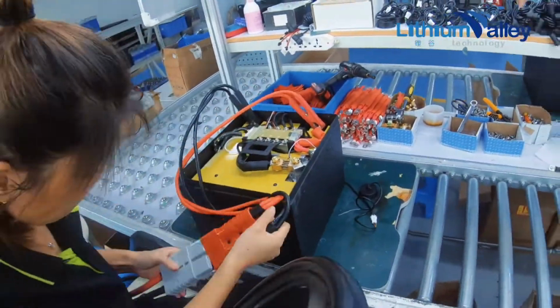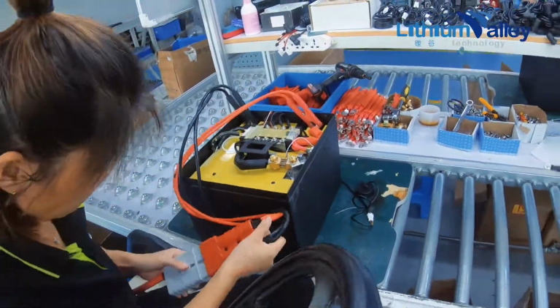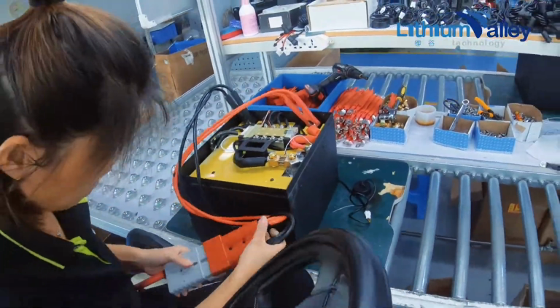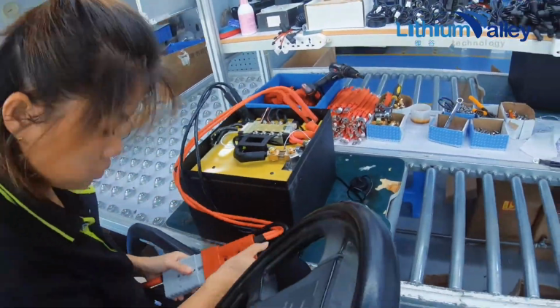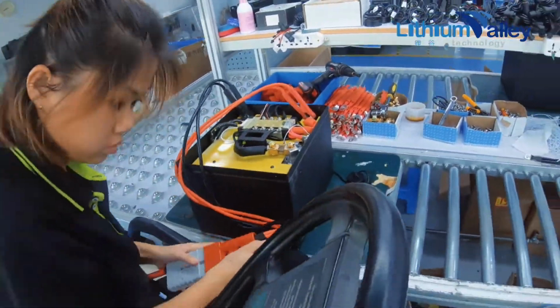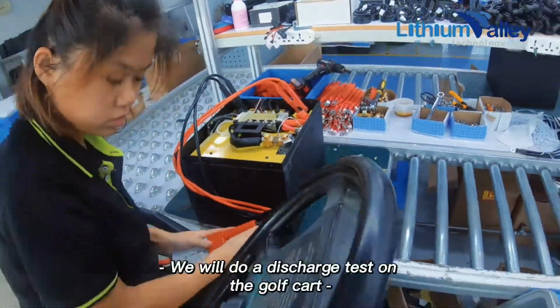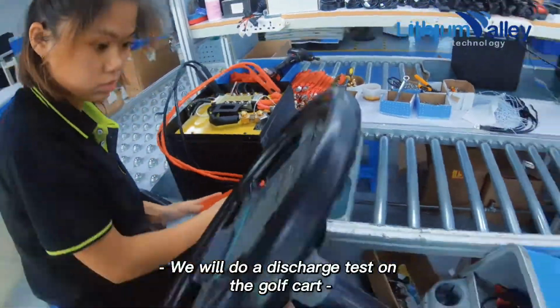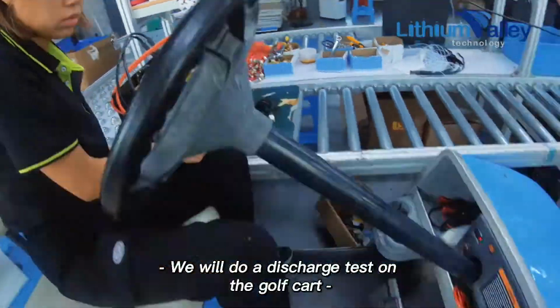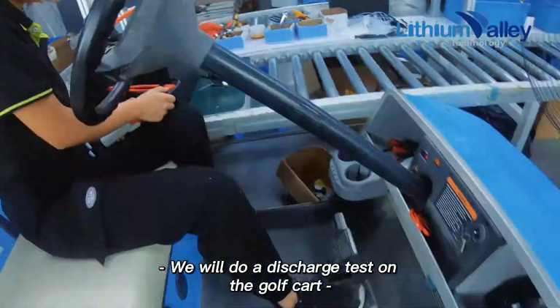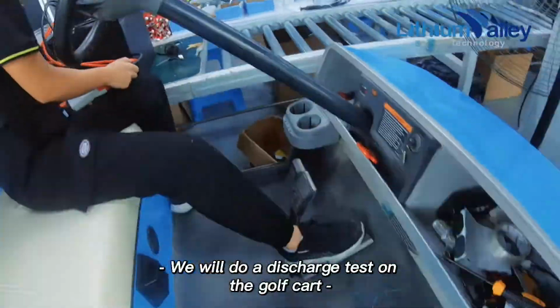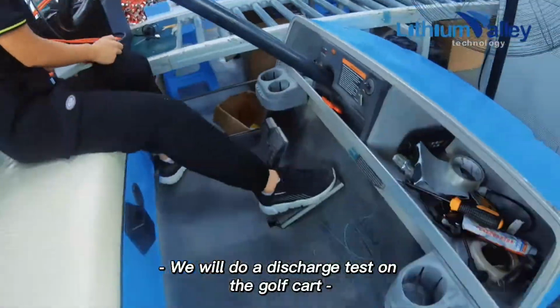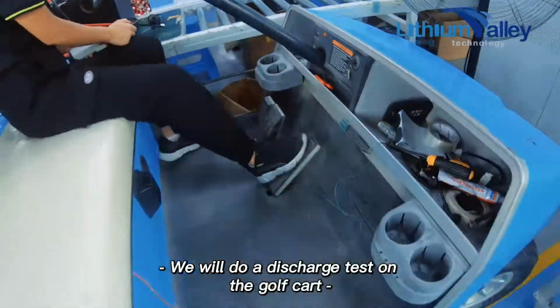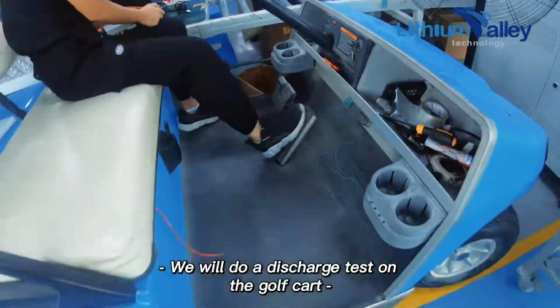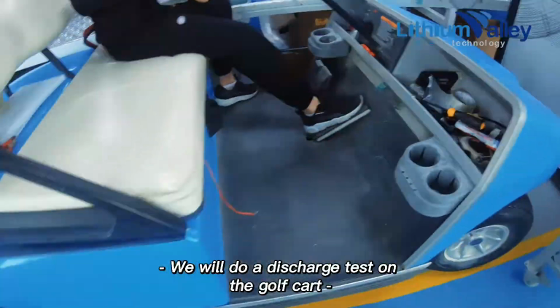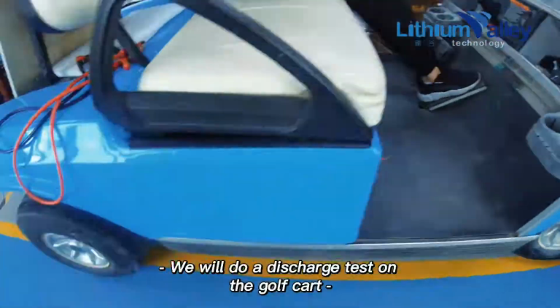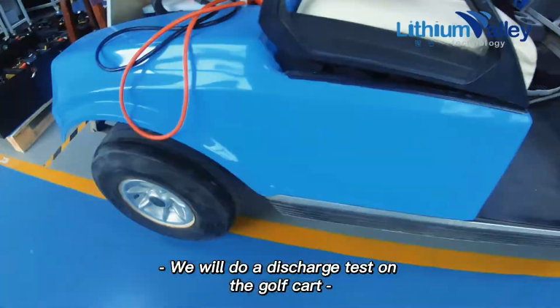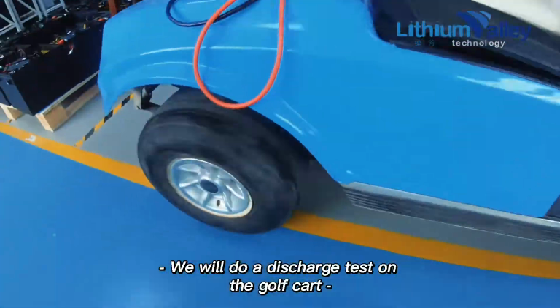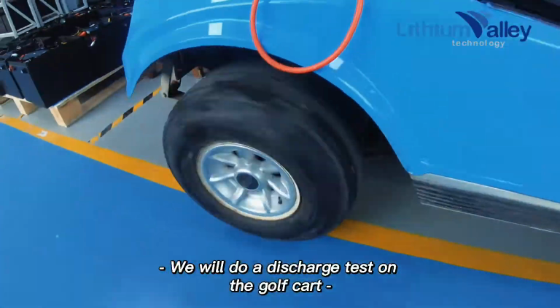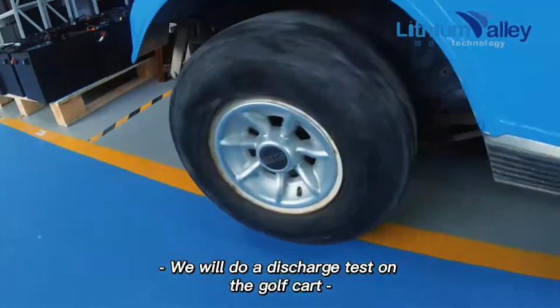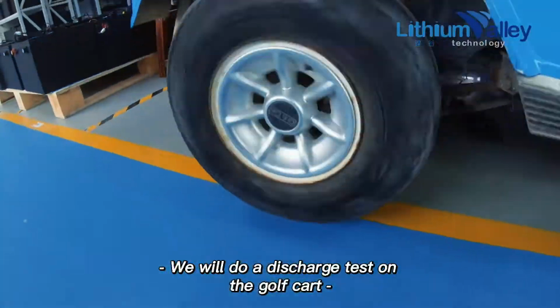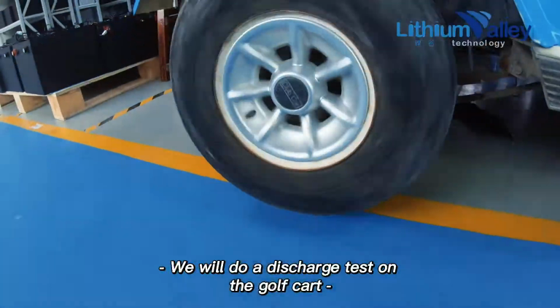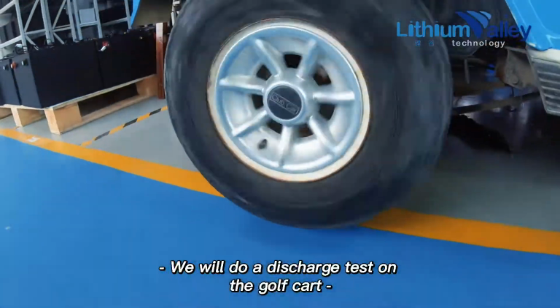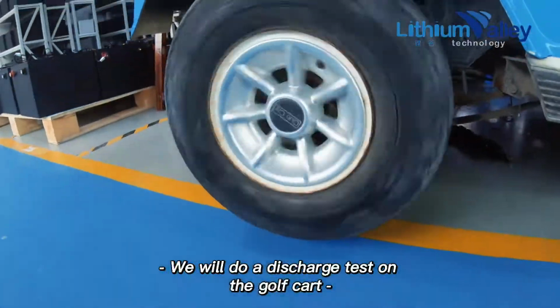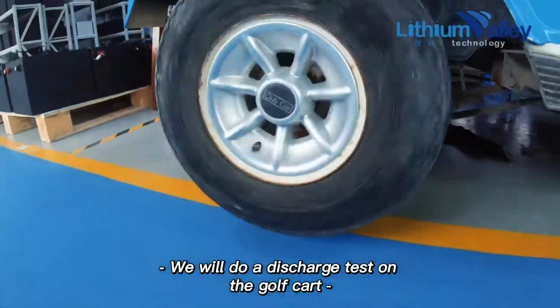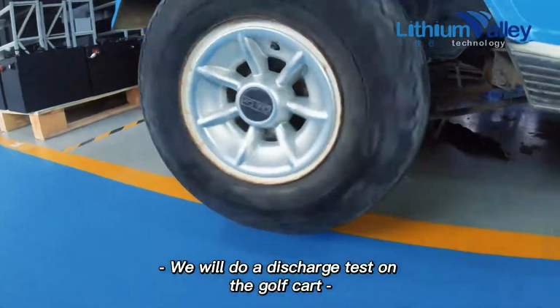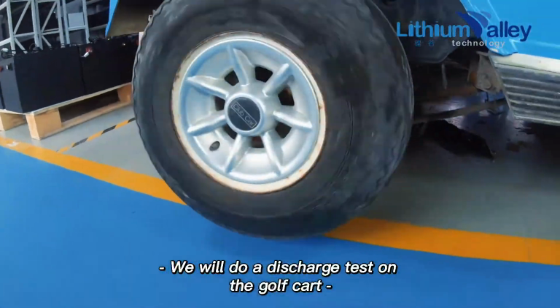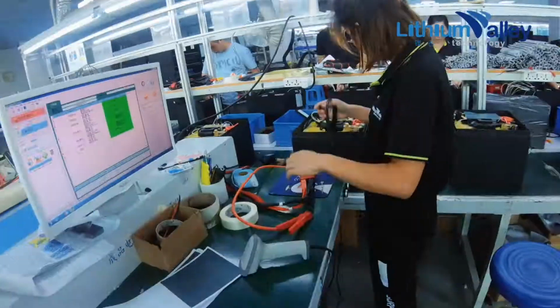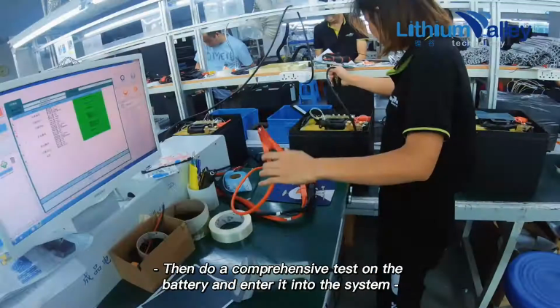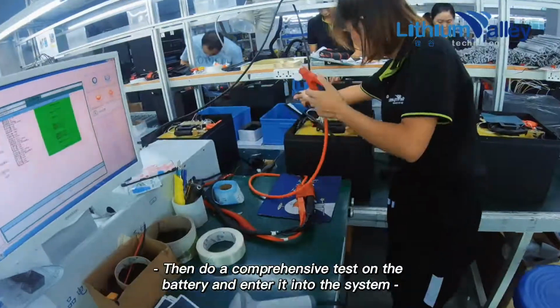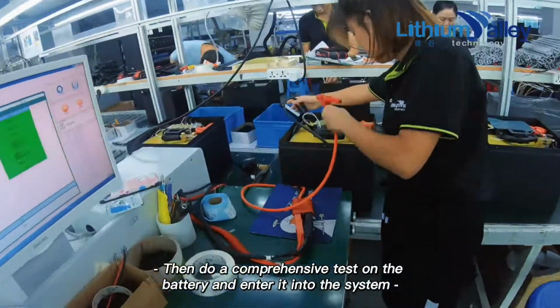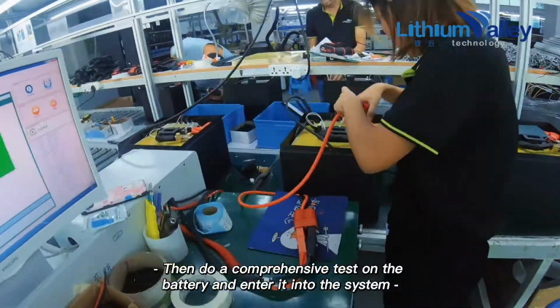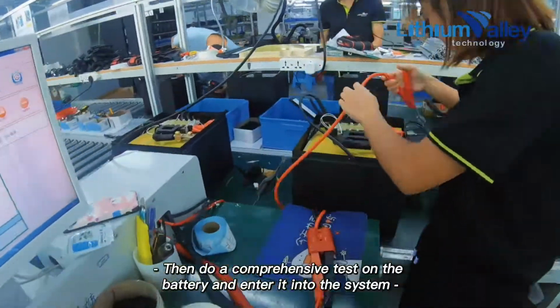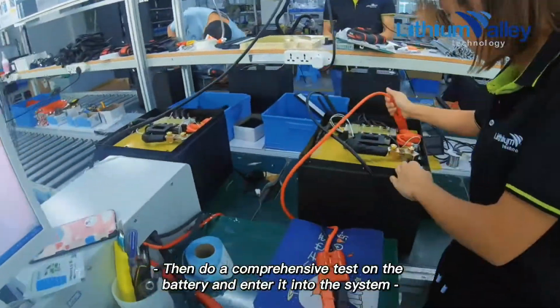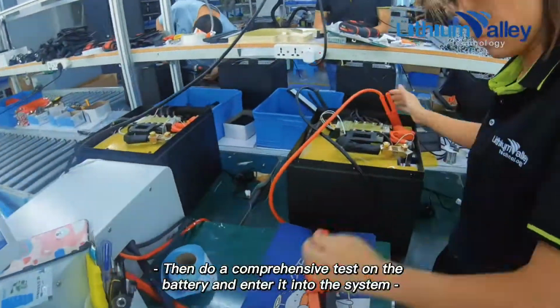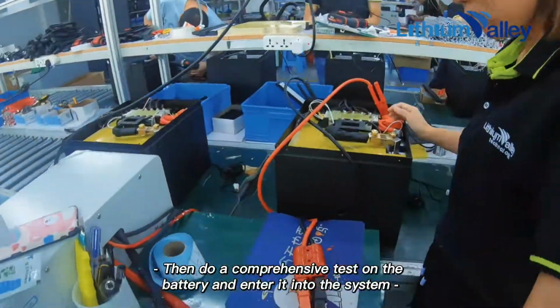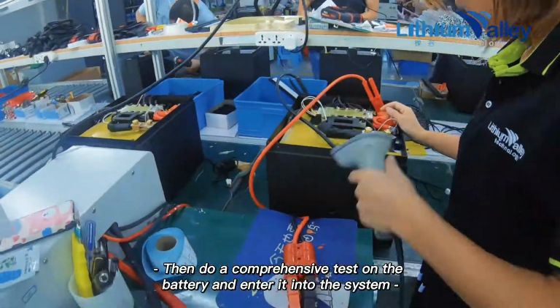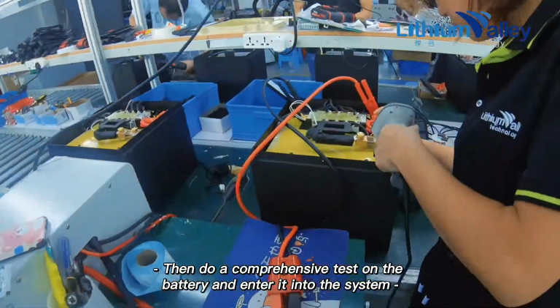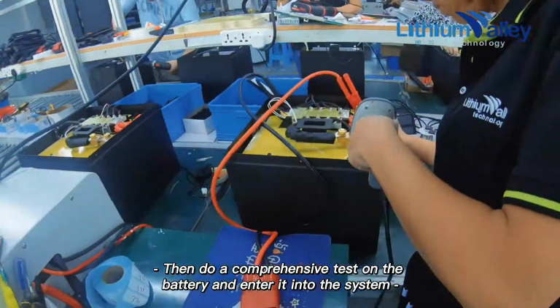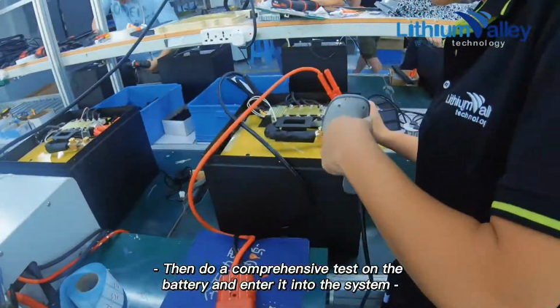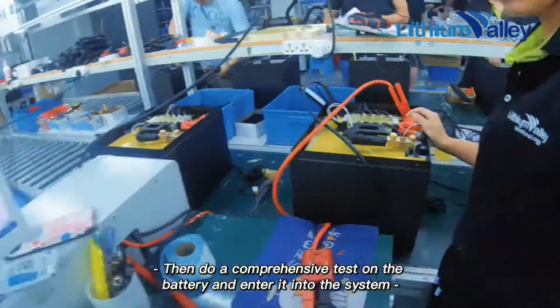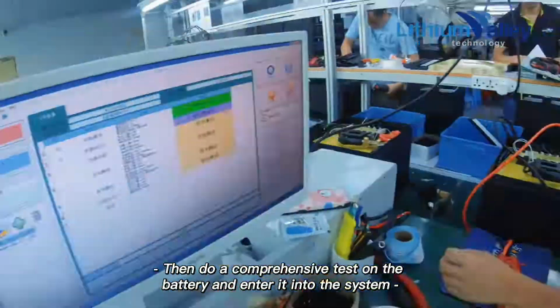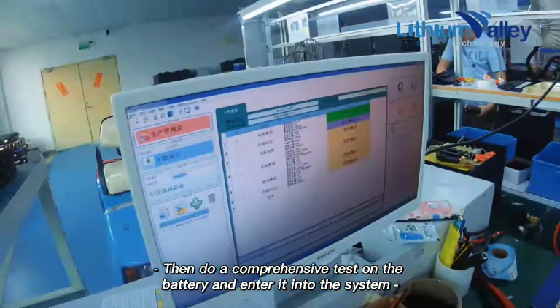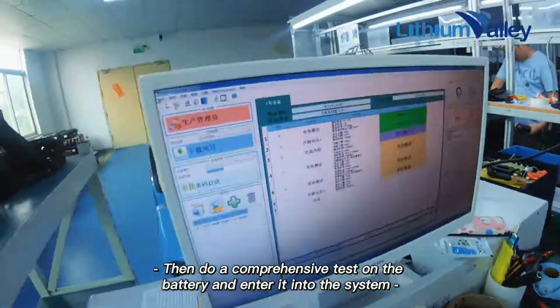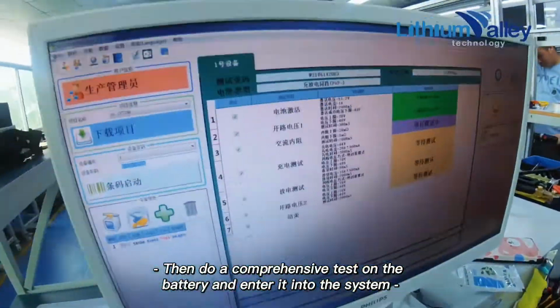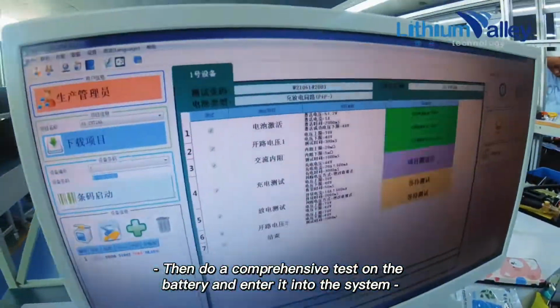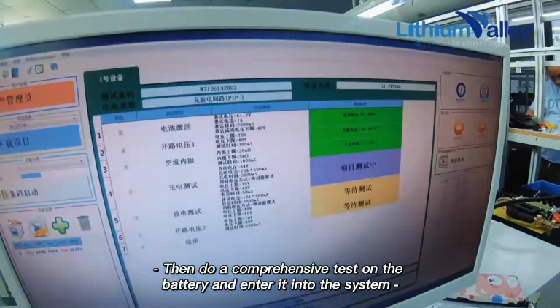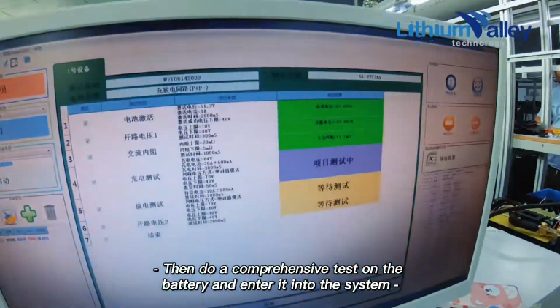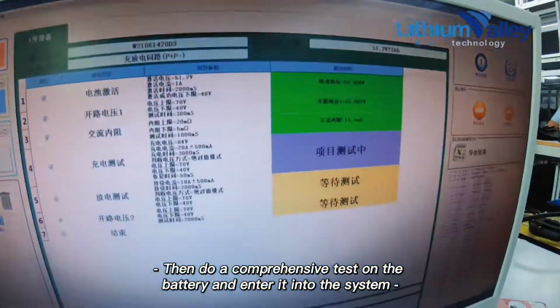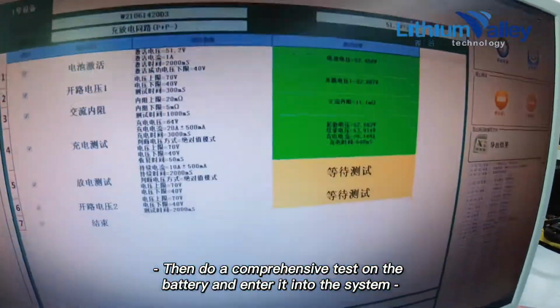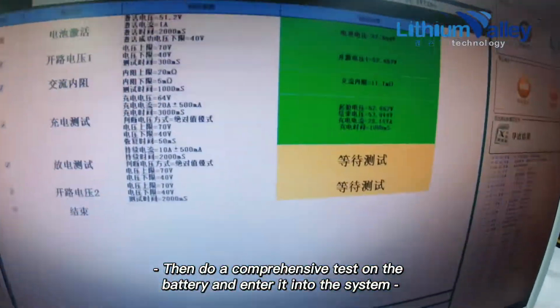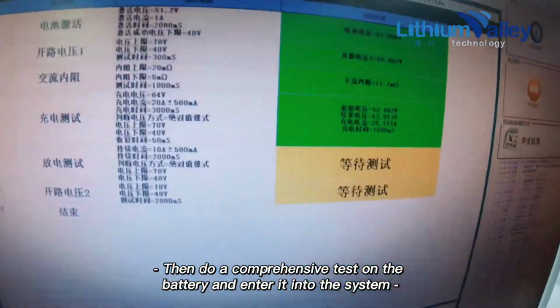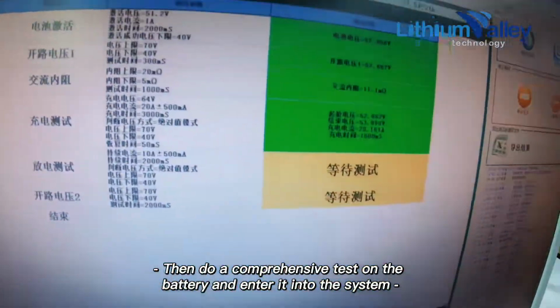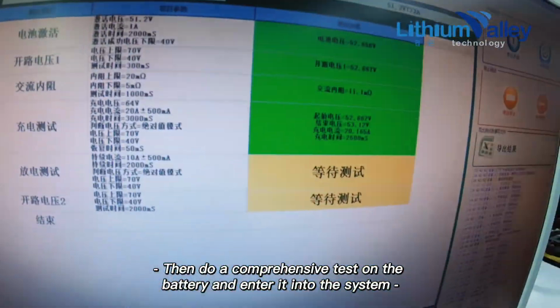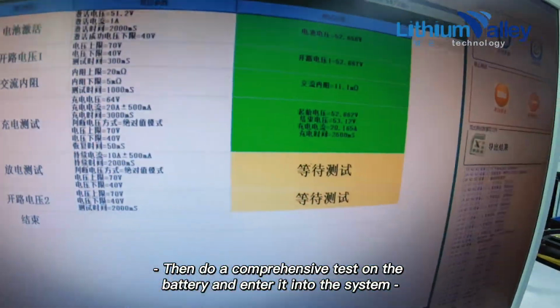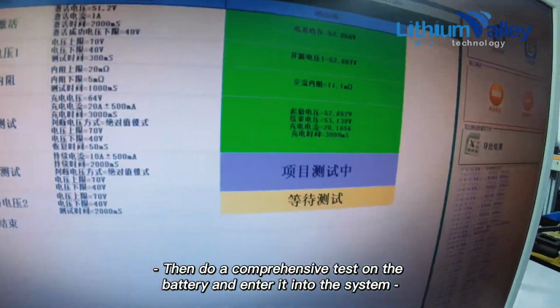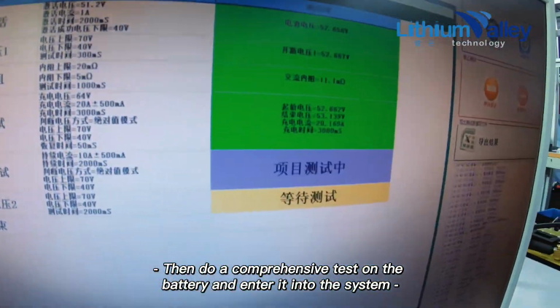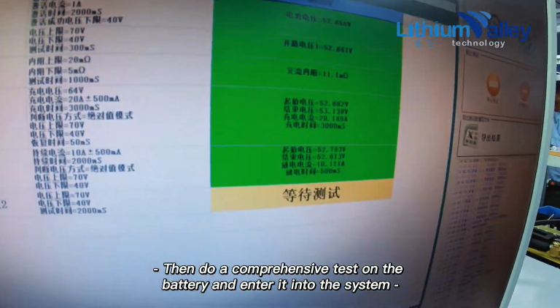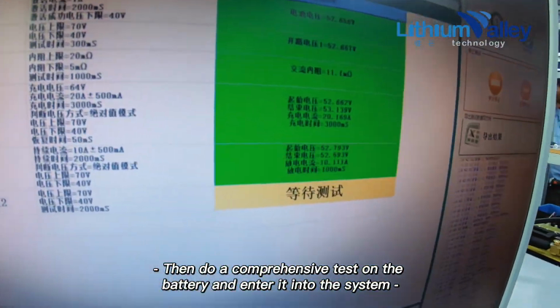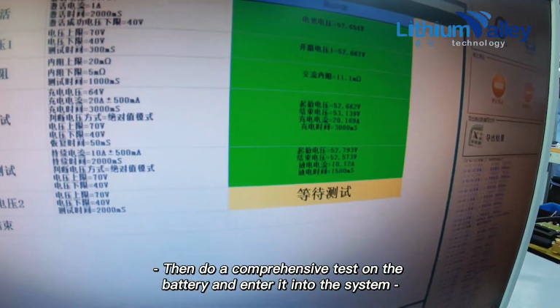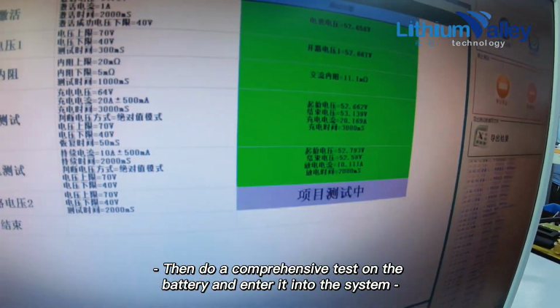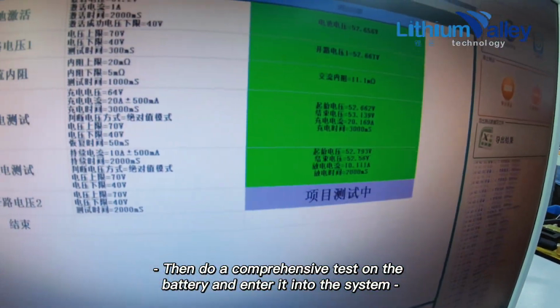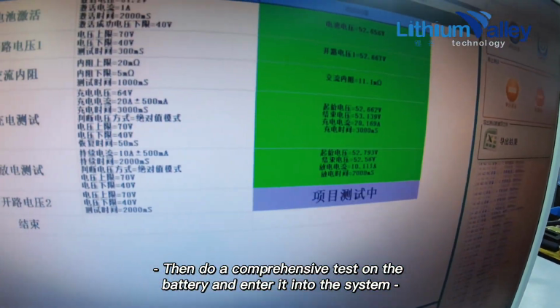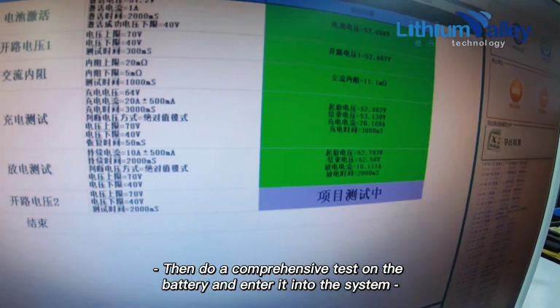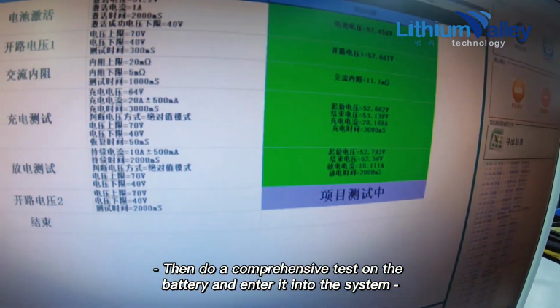We will do a discharge test on the golf cart, then do a comprehensive test on the battery and enter it into the system.